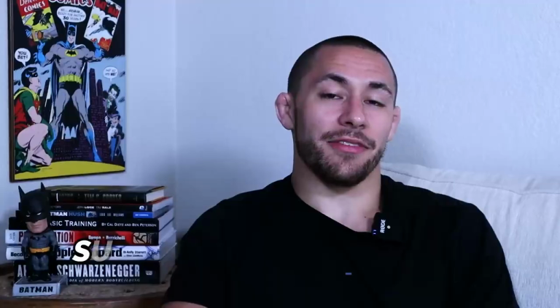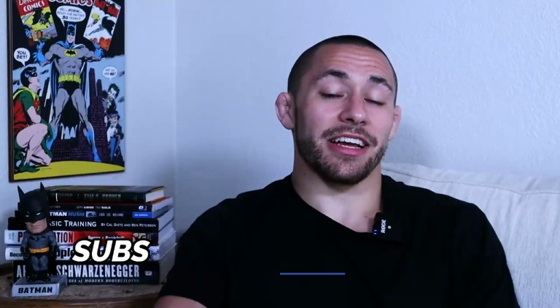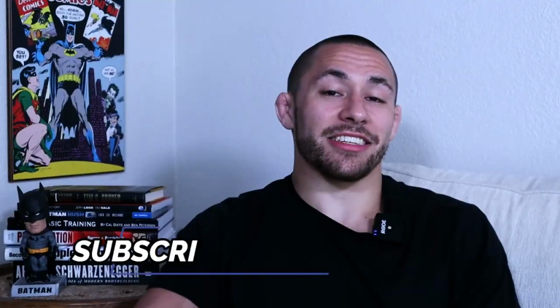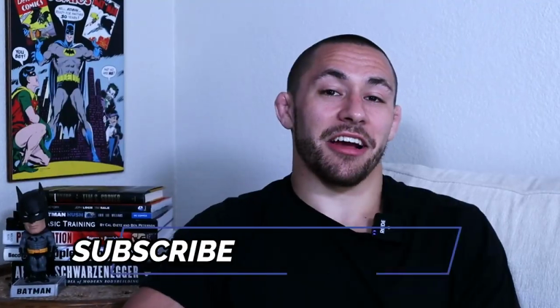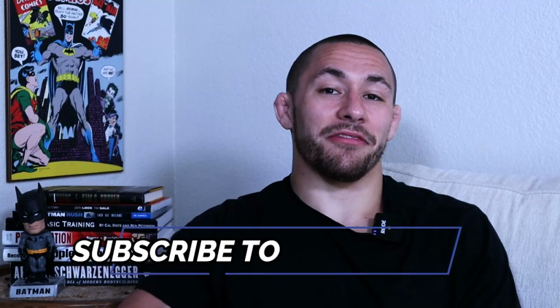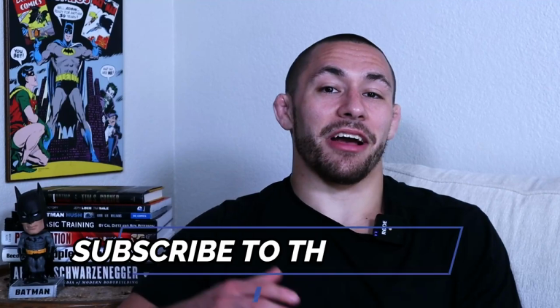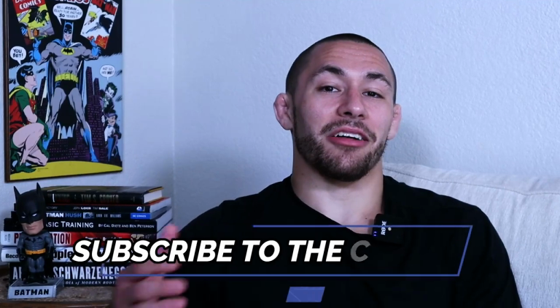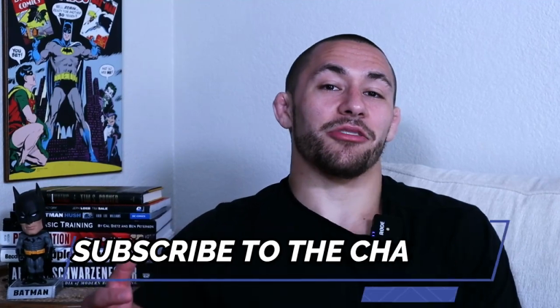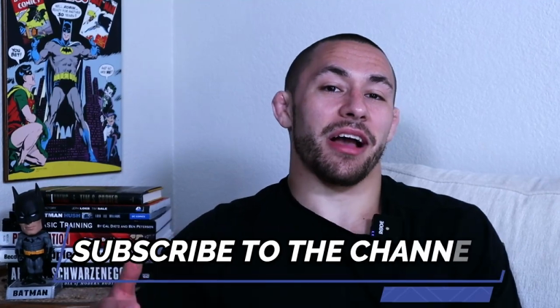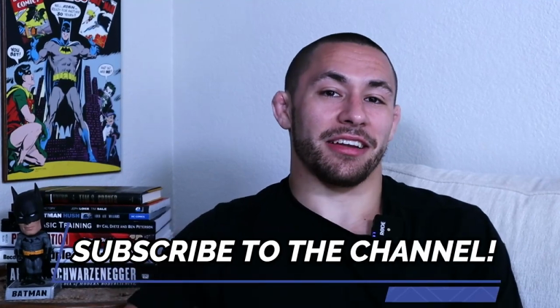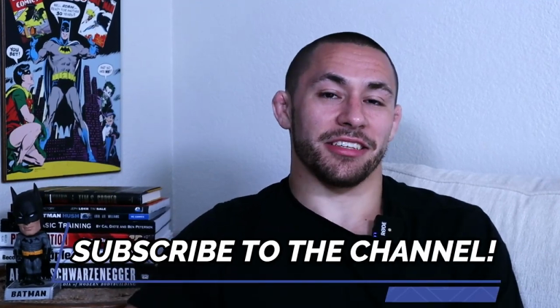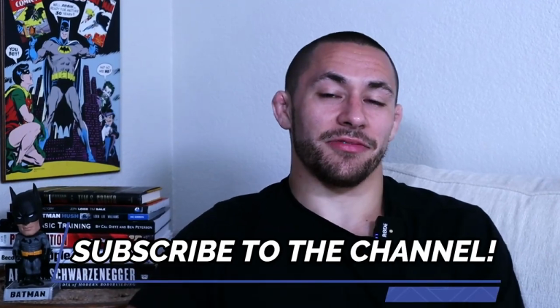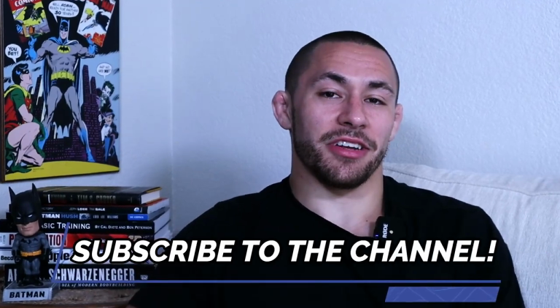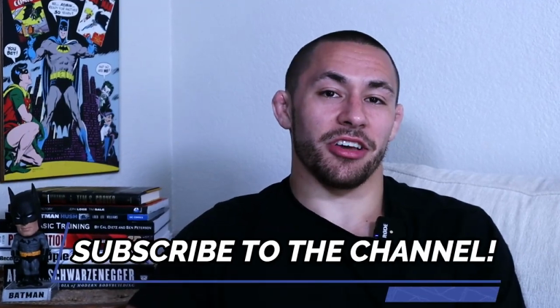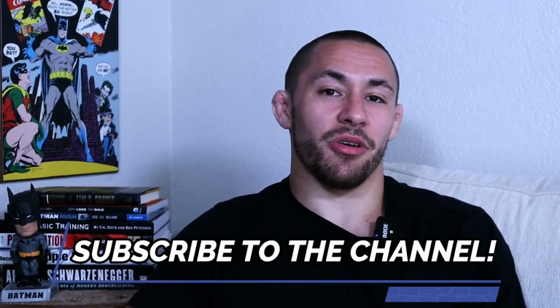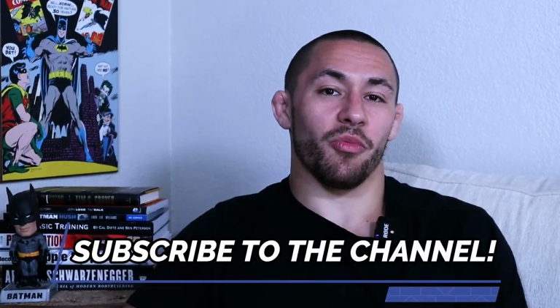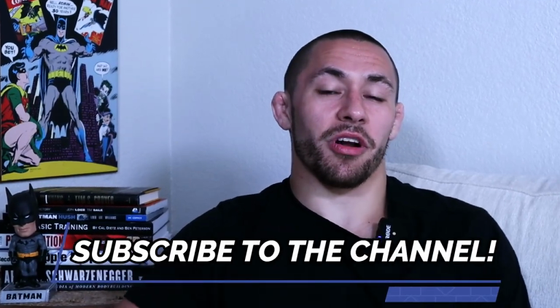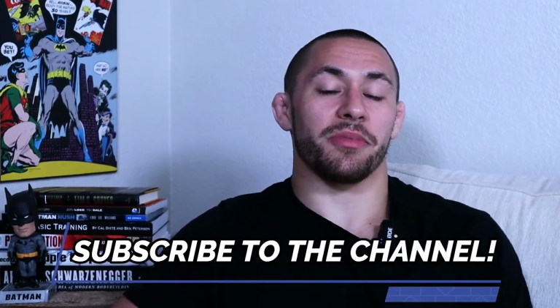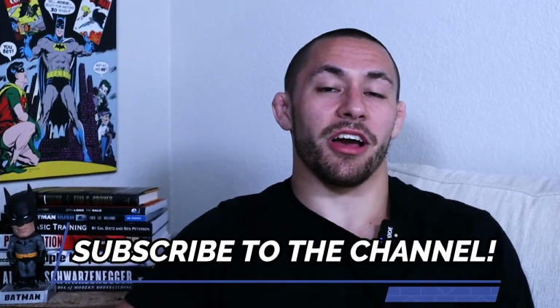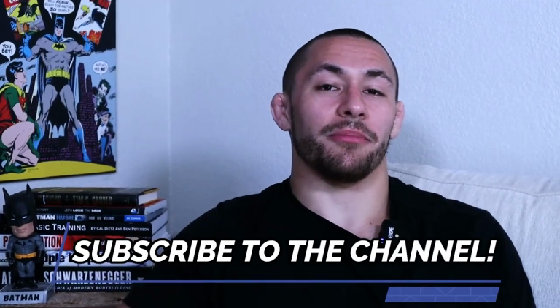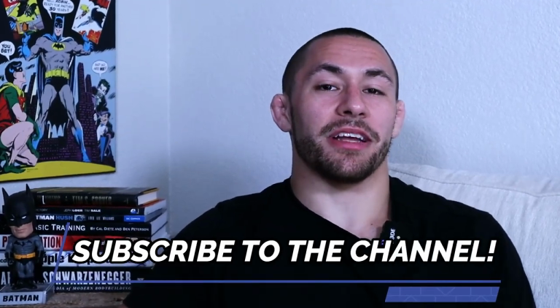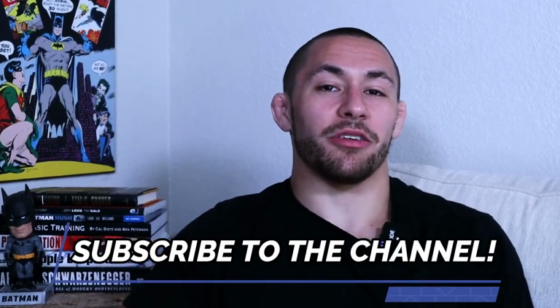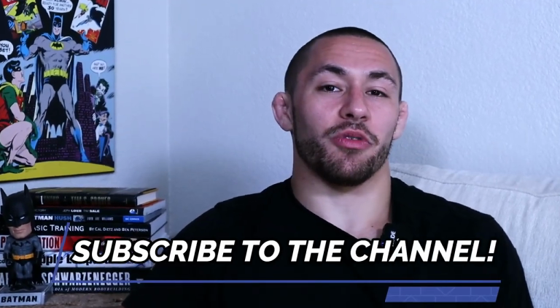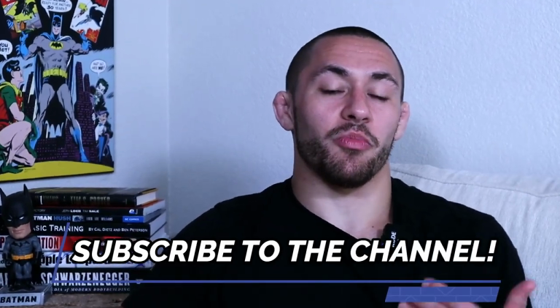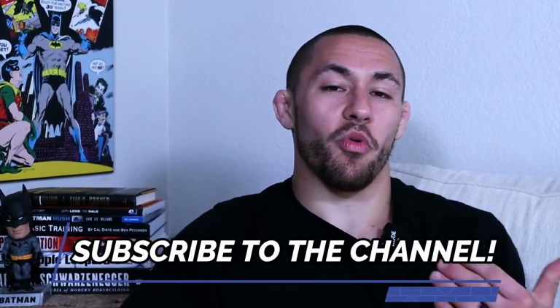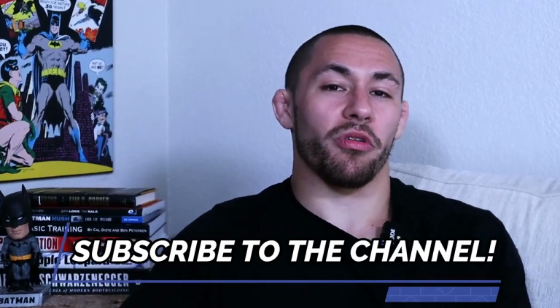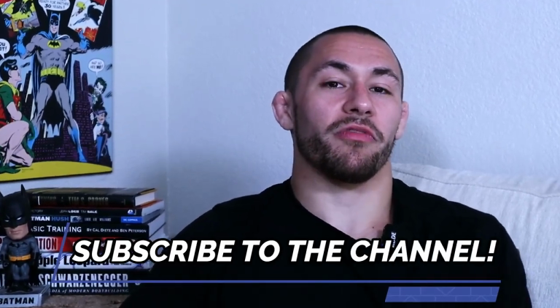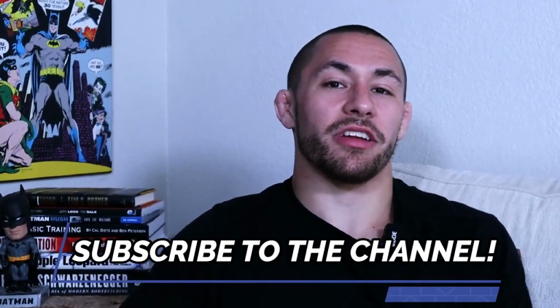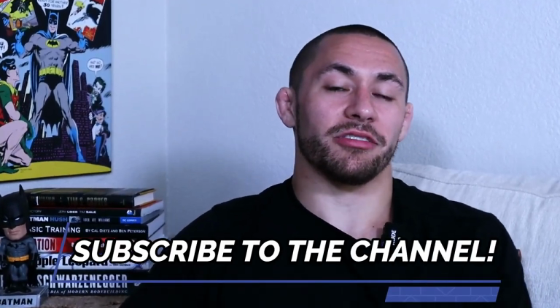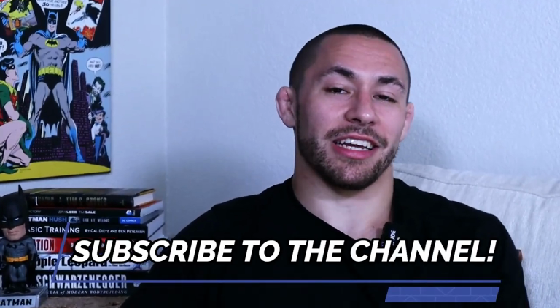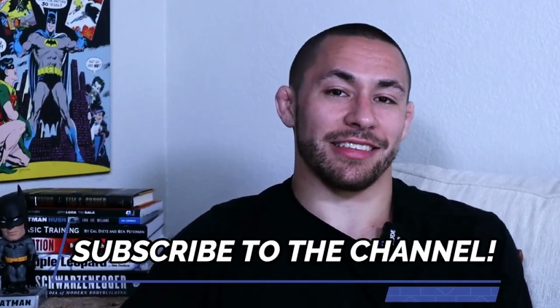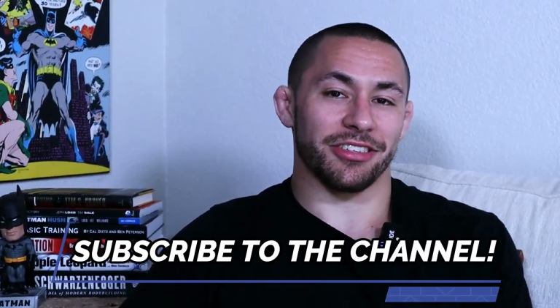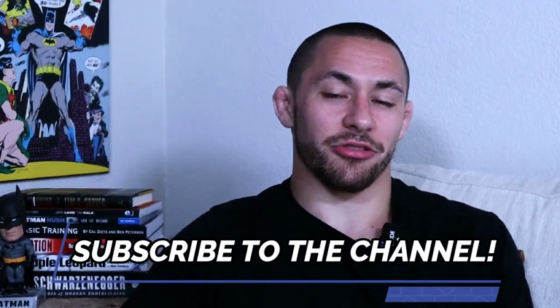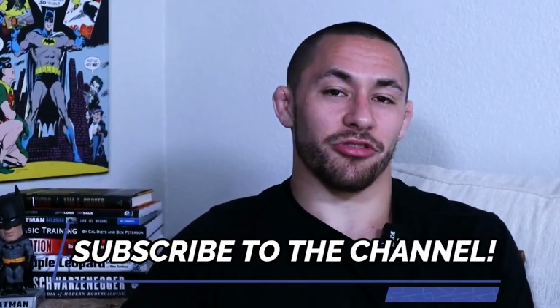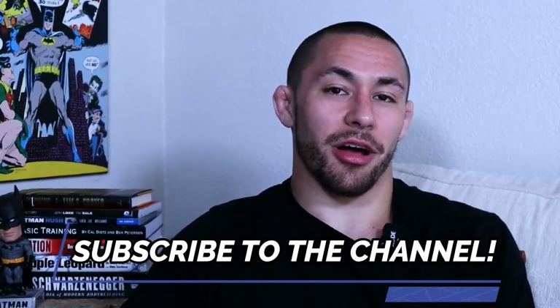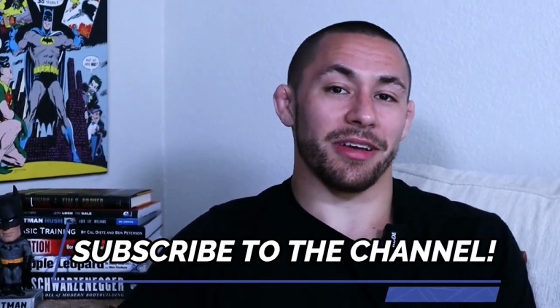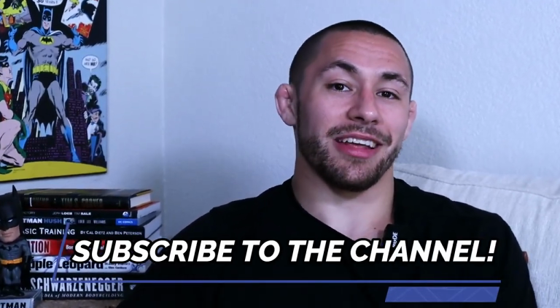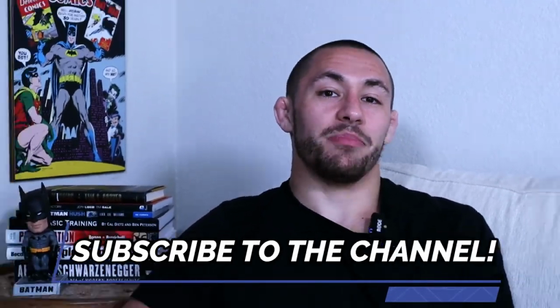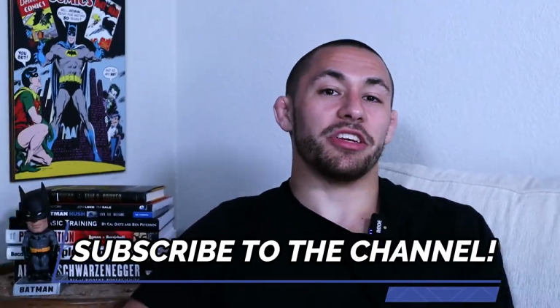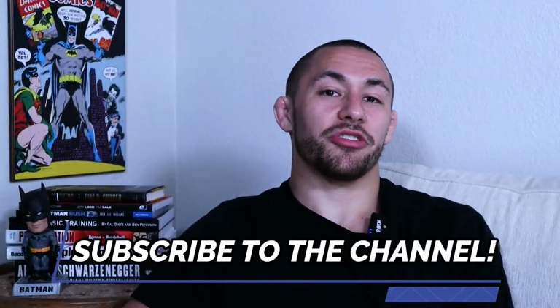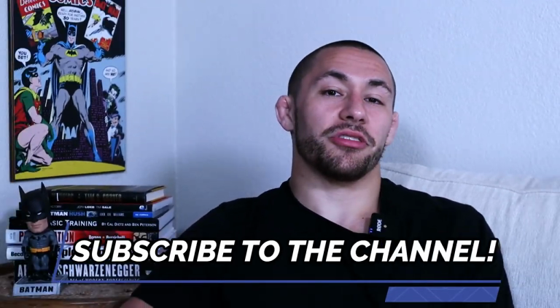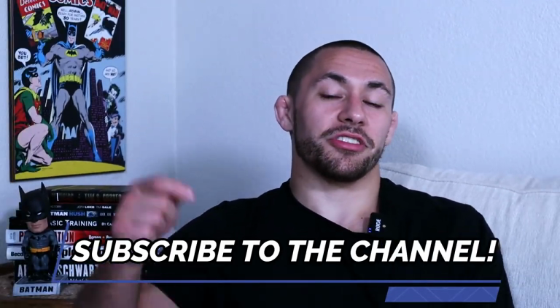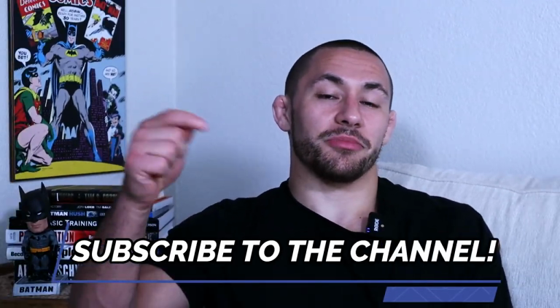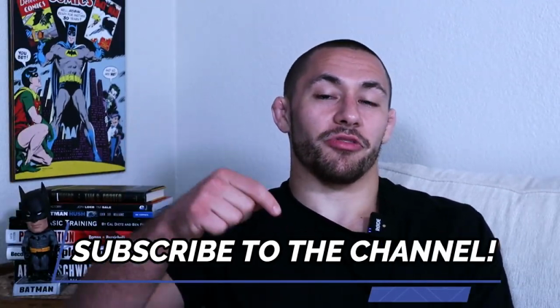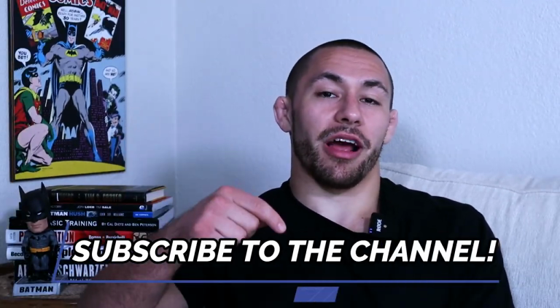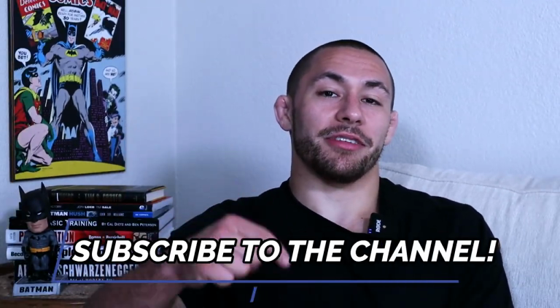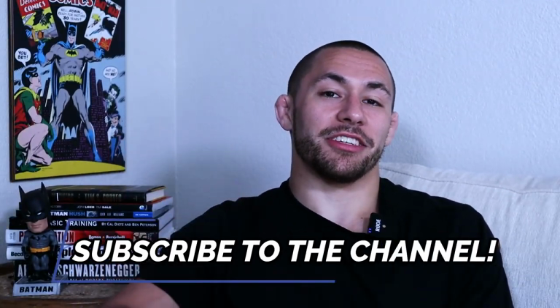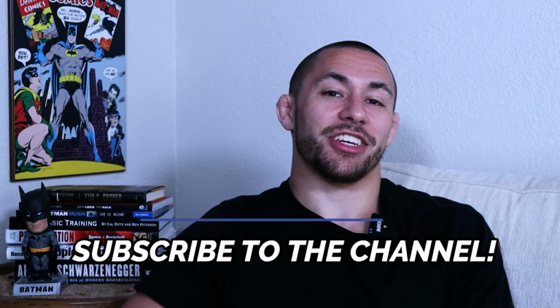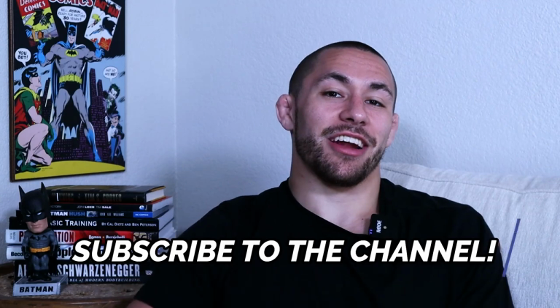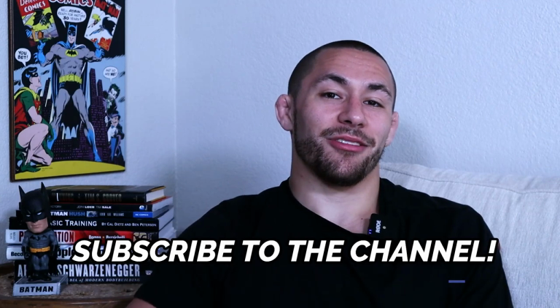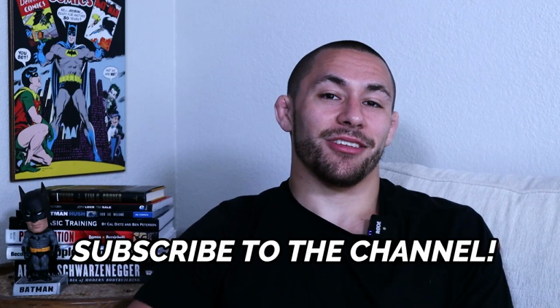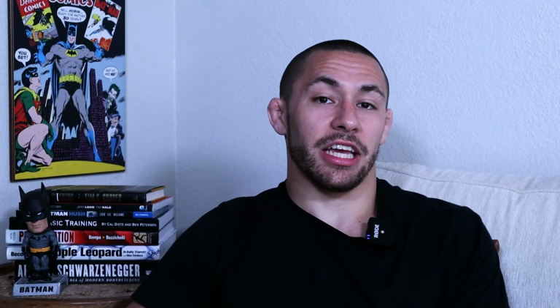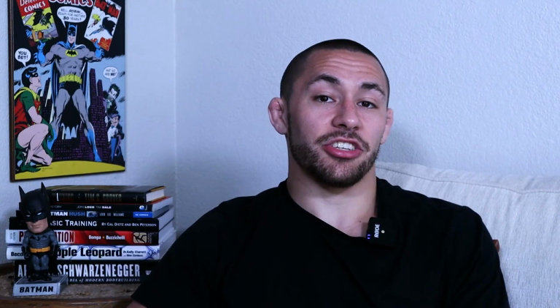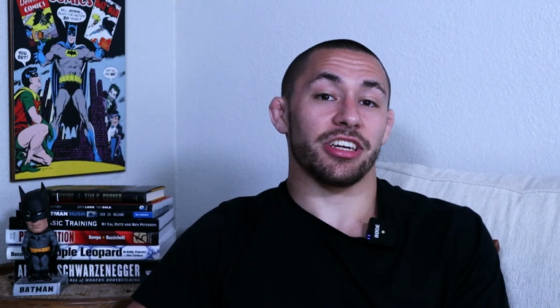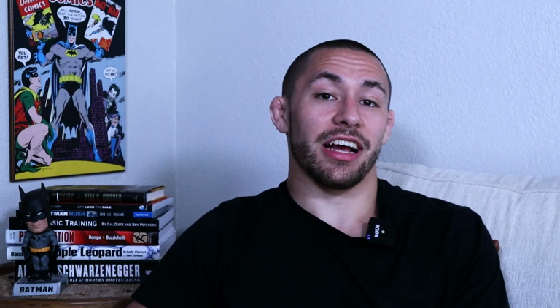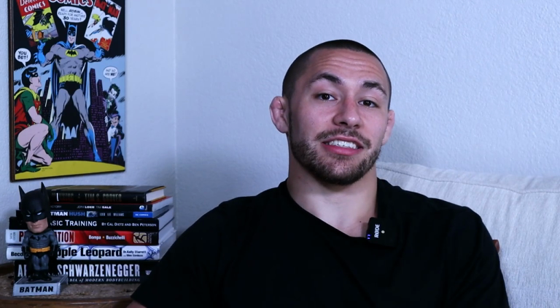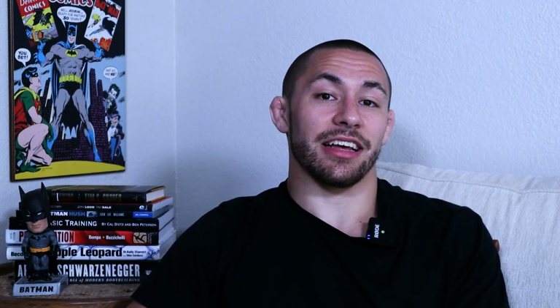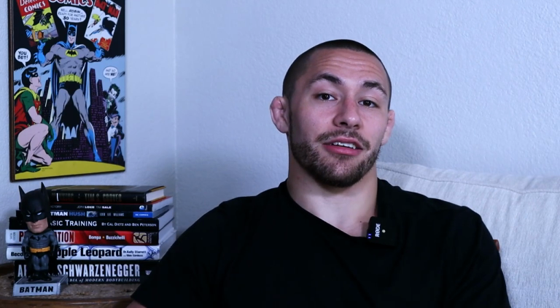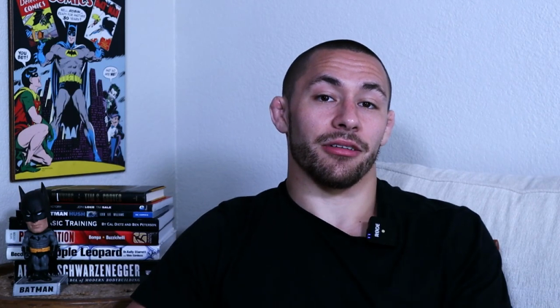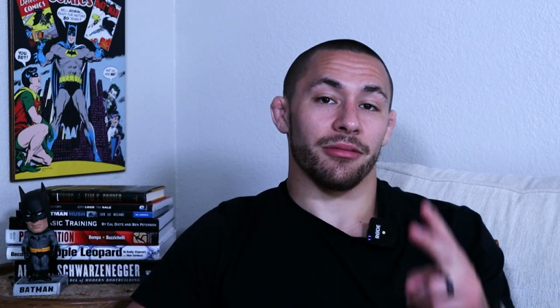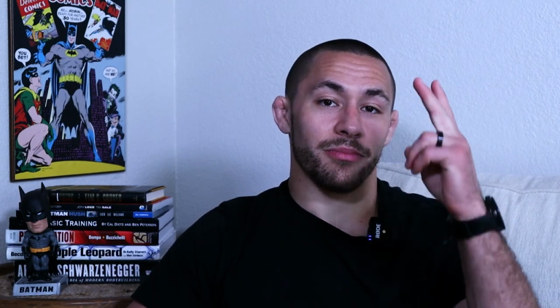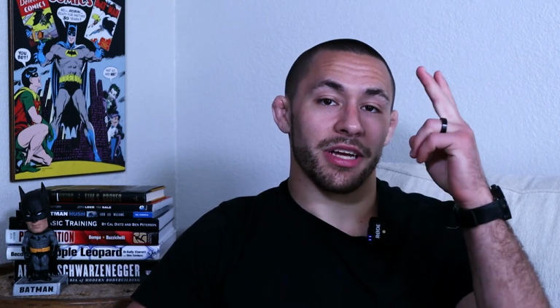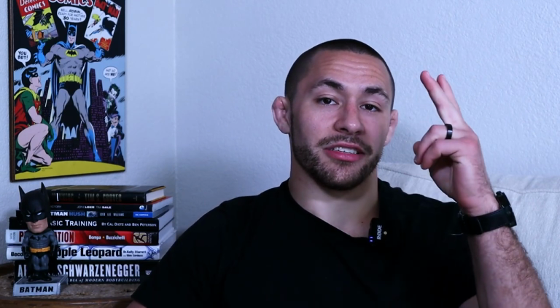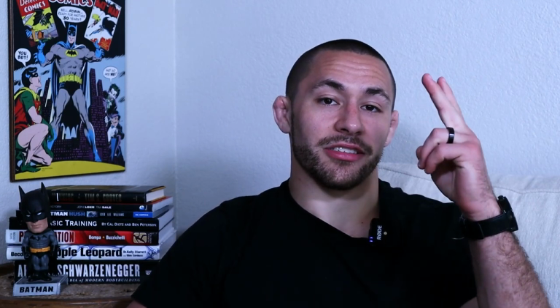If you got value out of this video and want to be updated when more videos like this drop, be sure to subscribe to the channel. Catch you guys later. Peace.